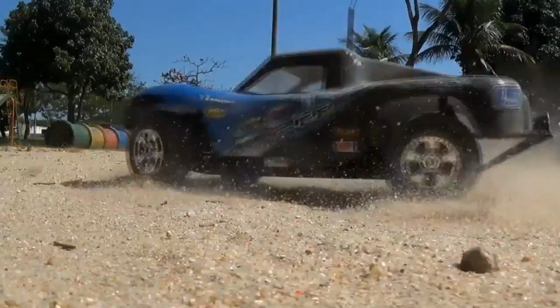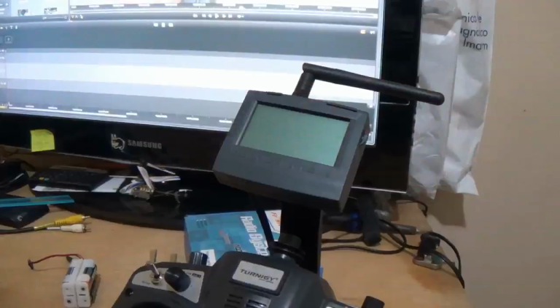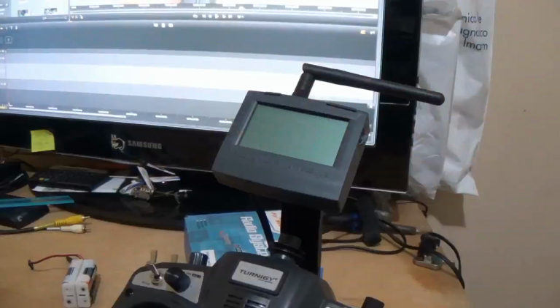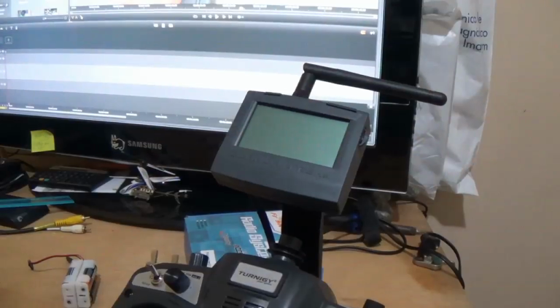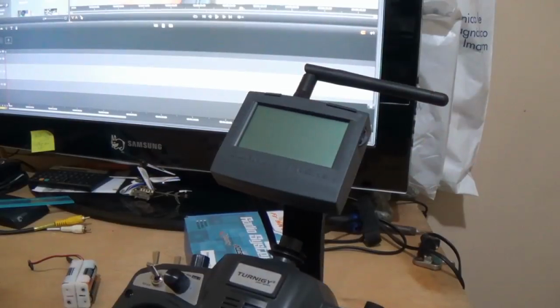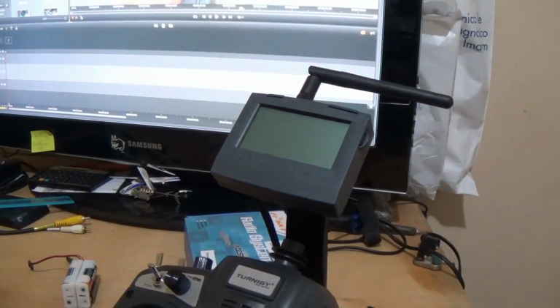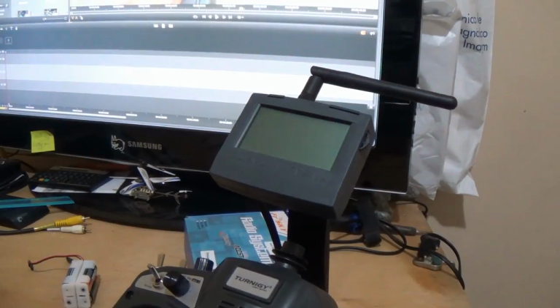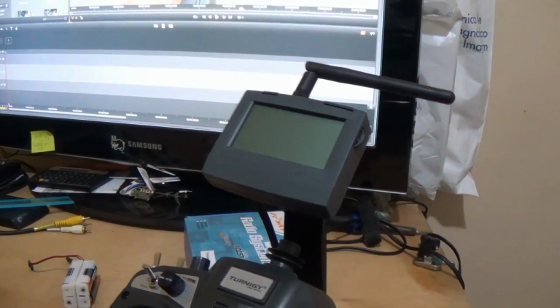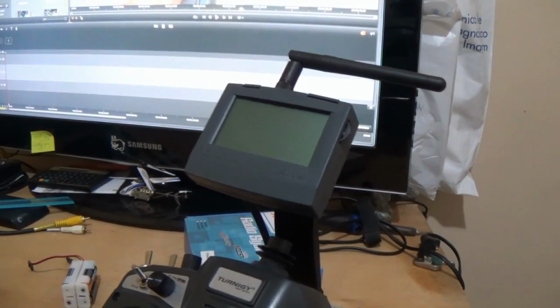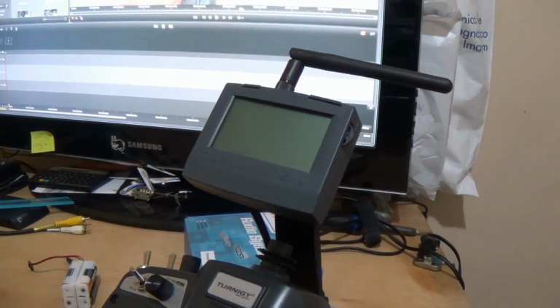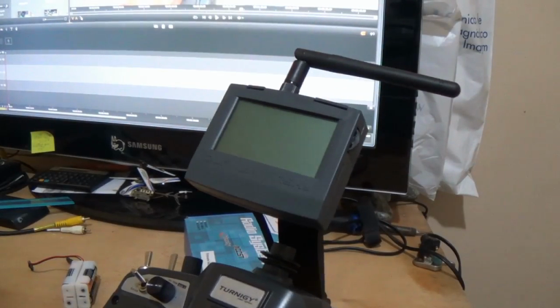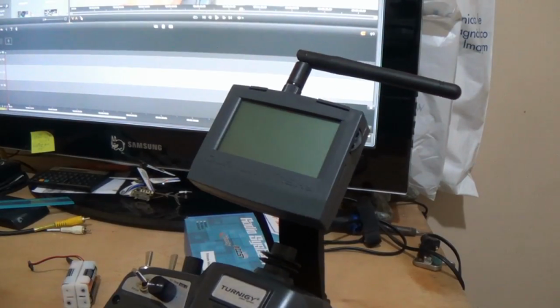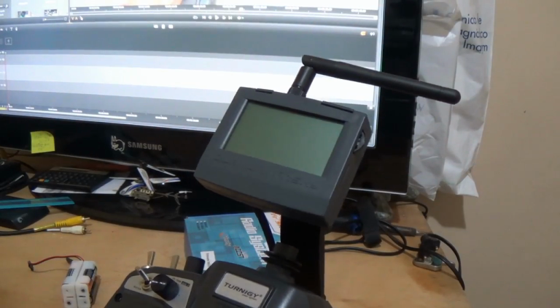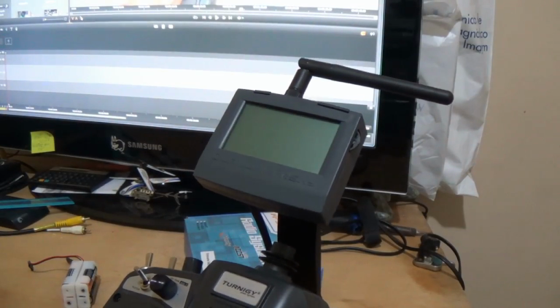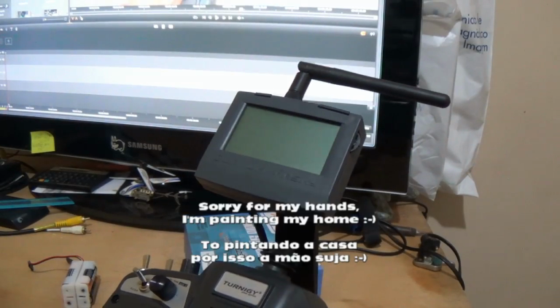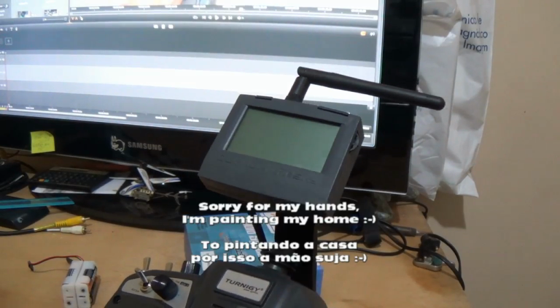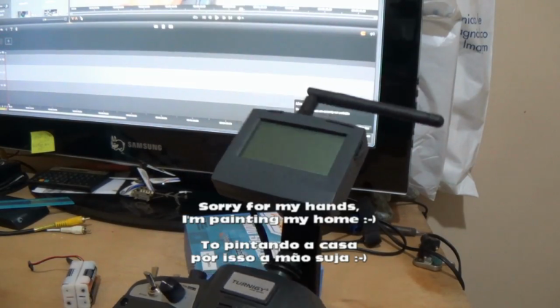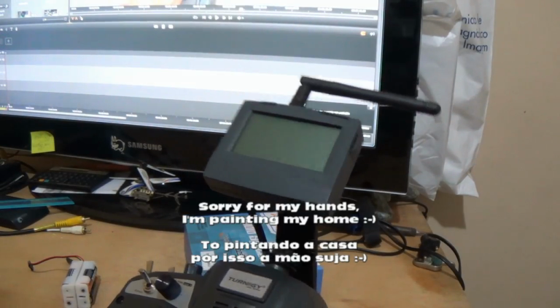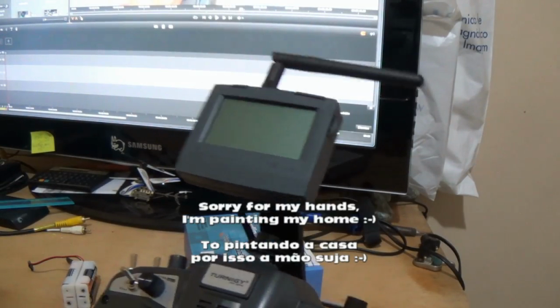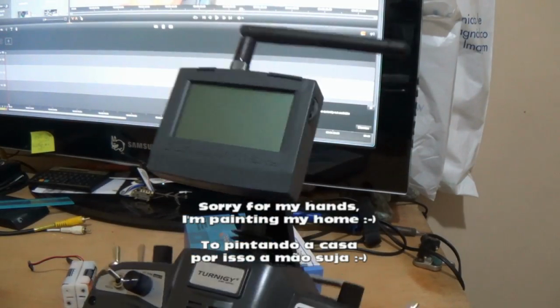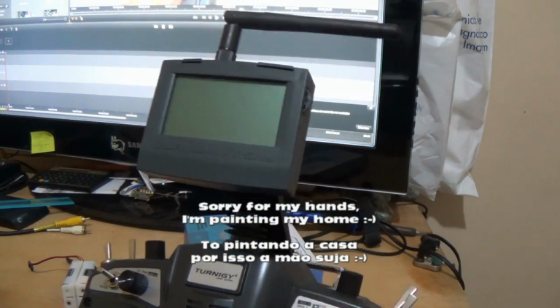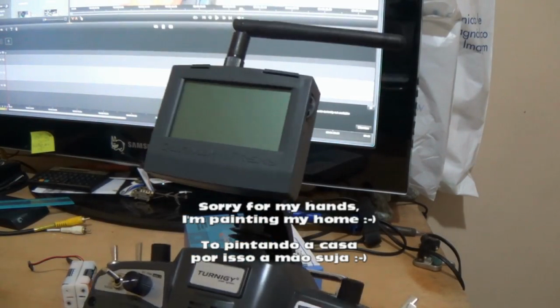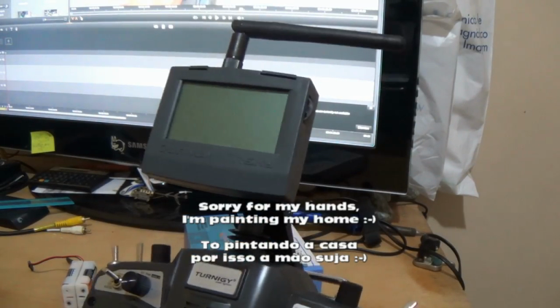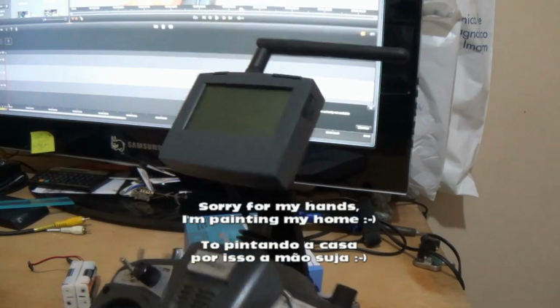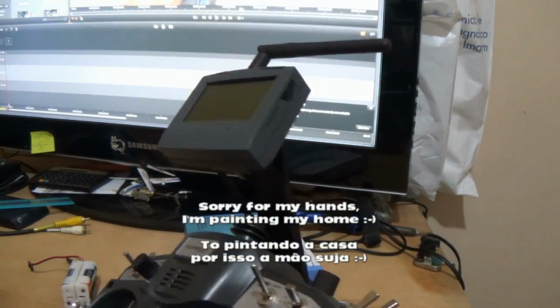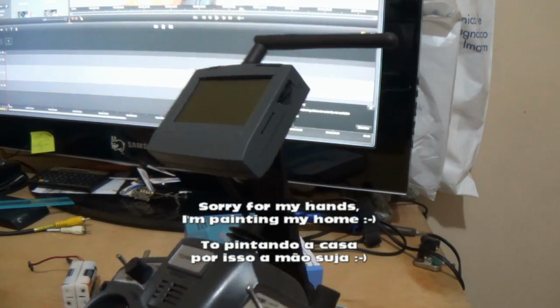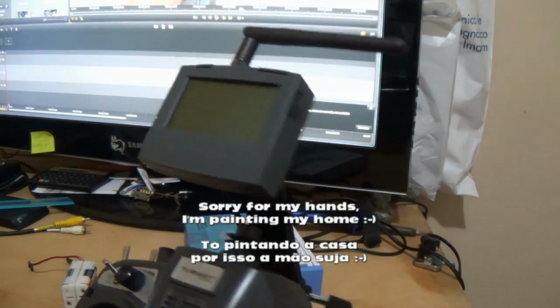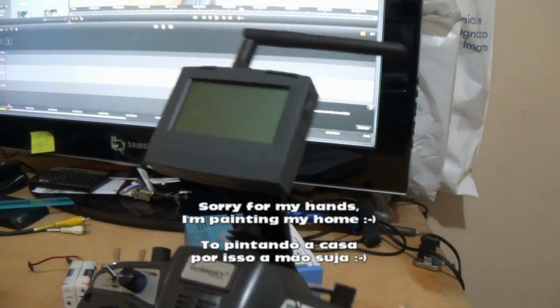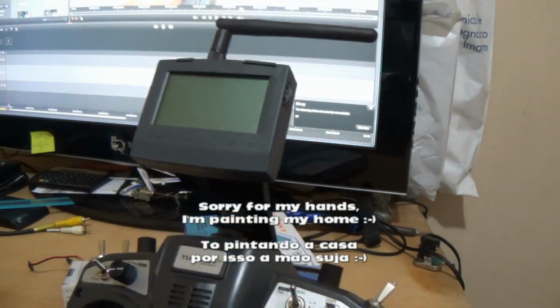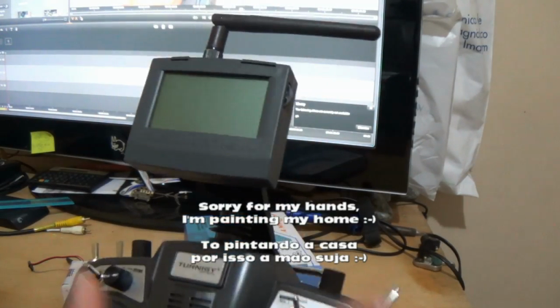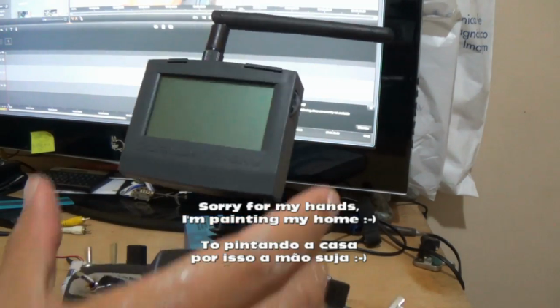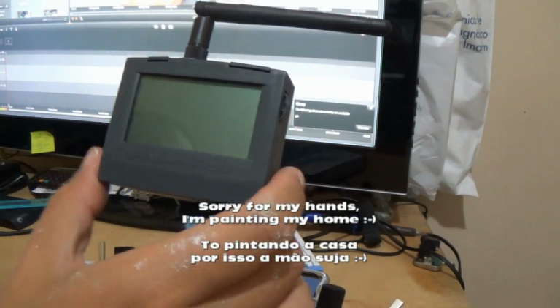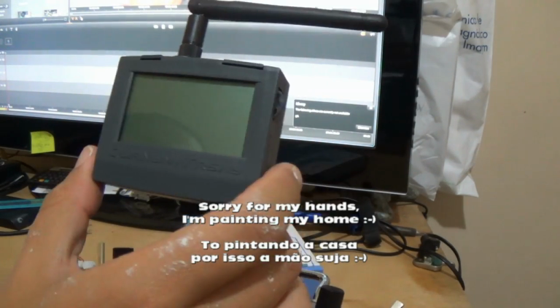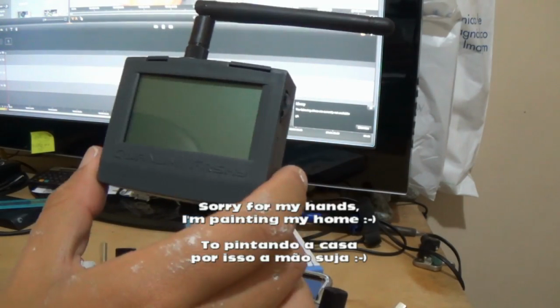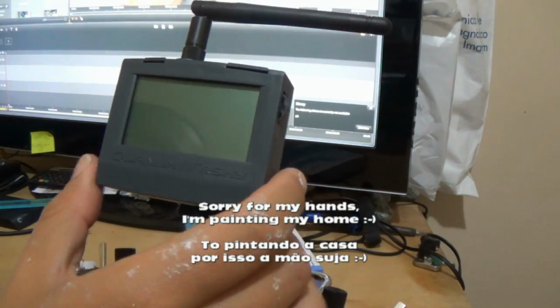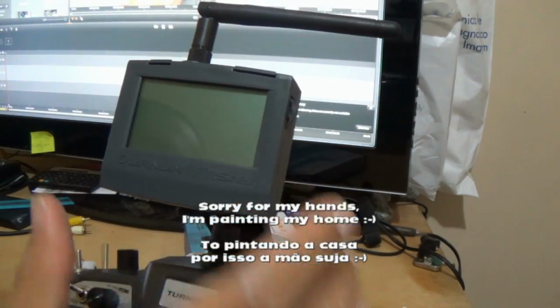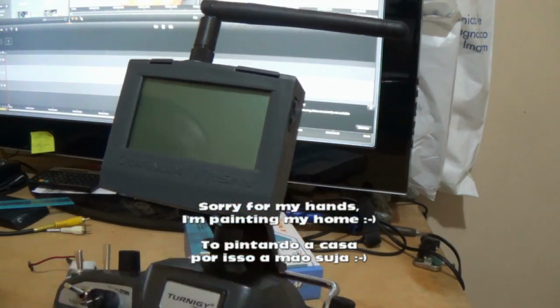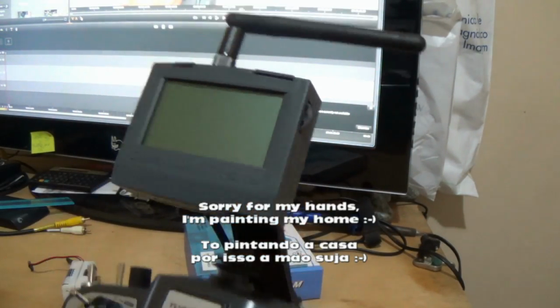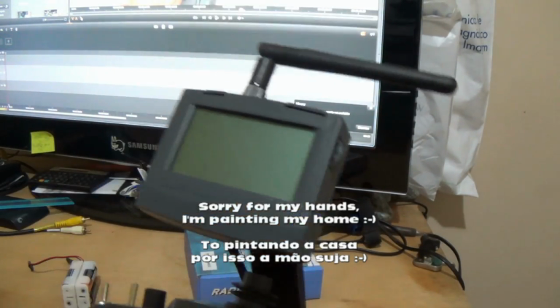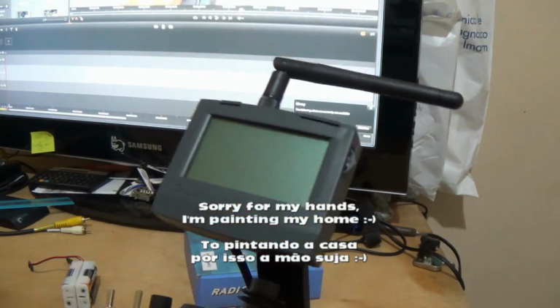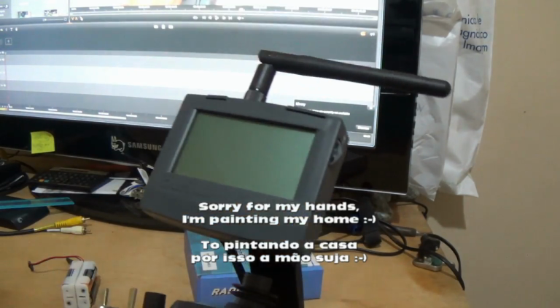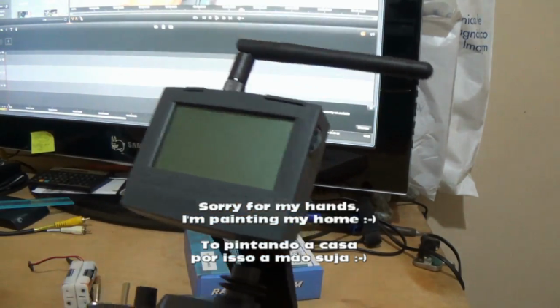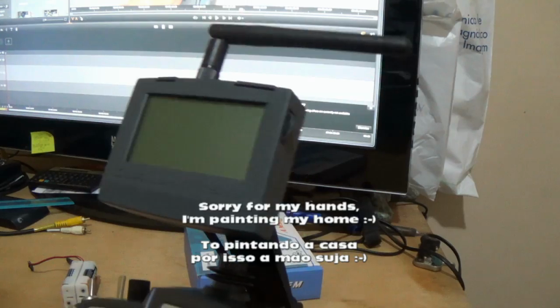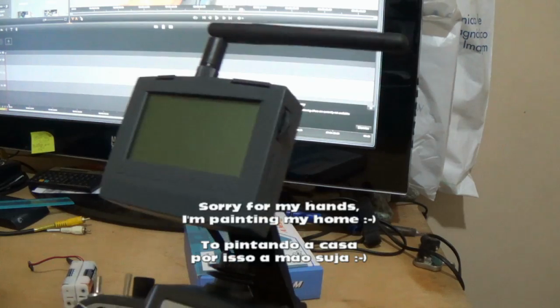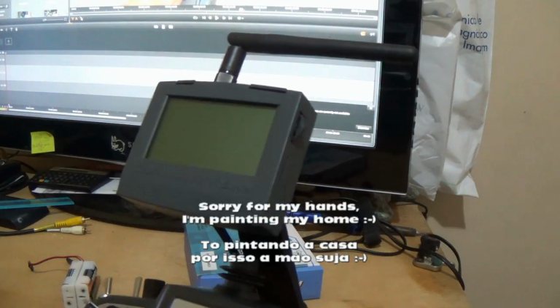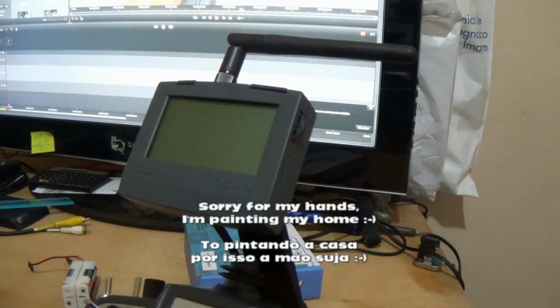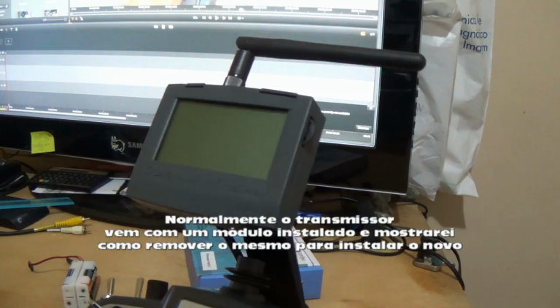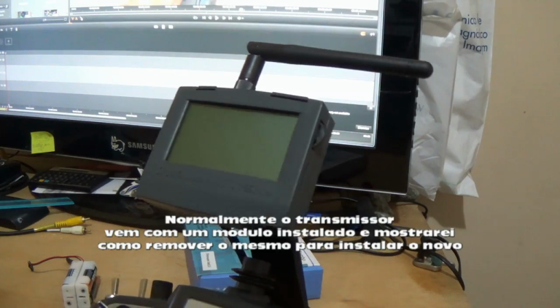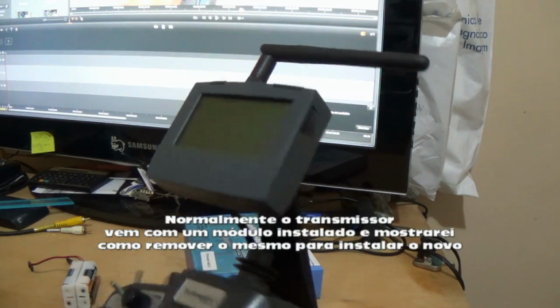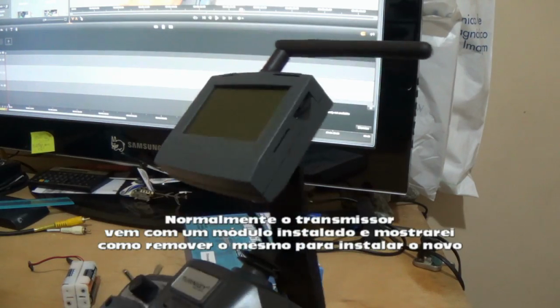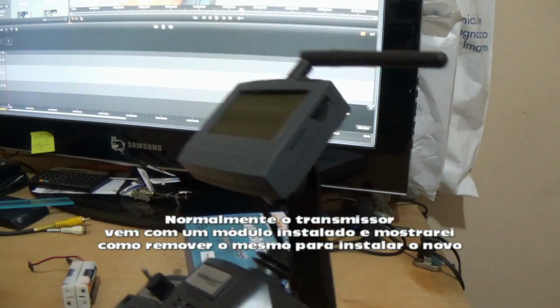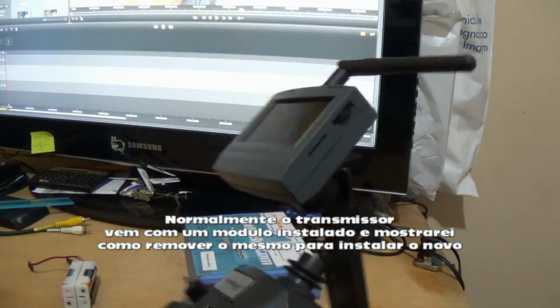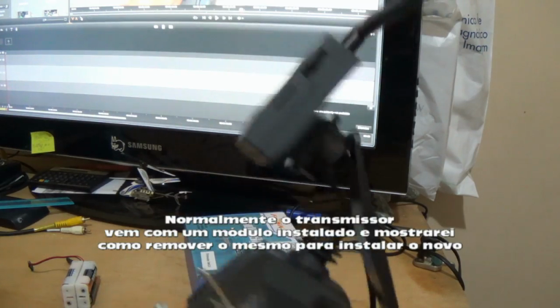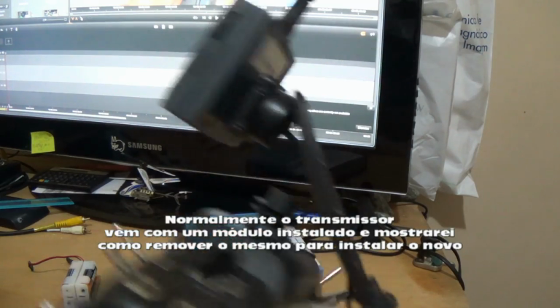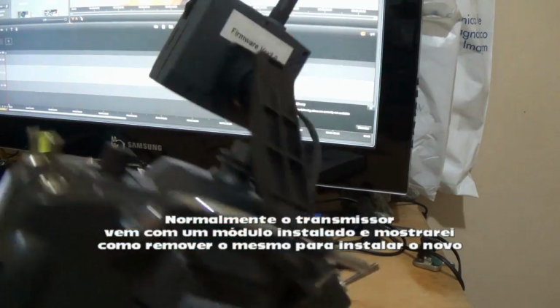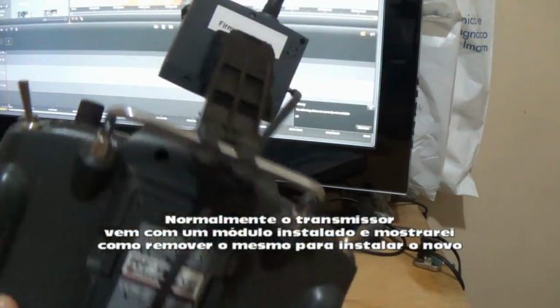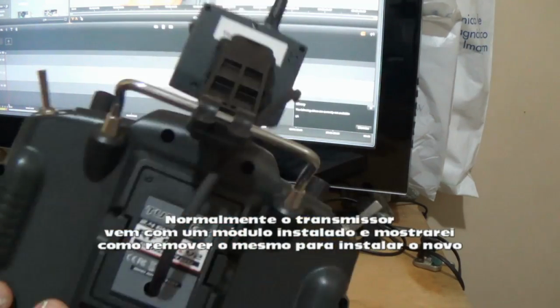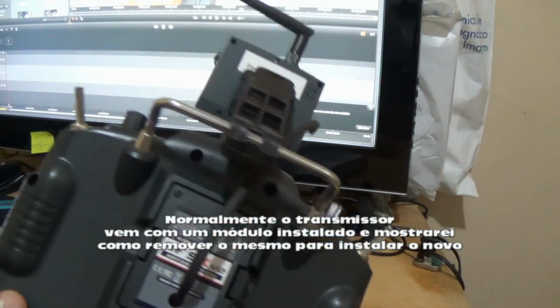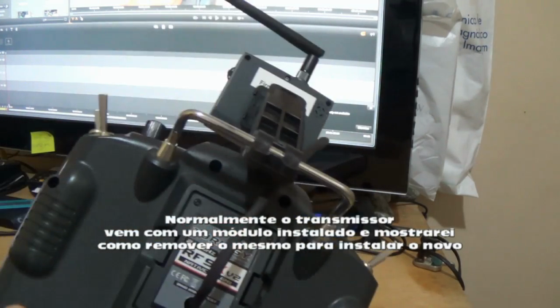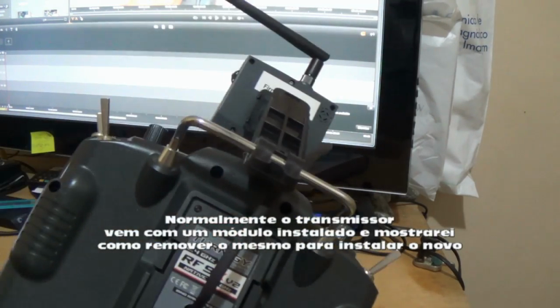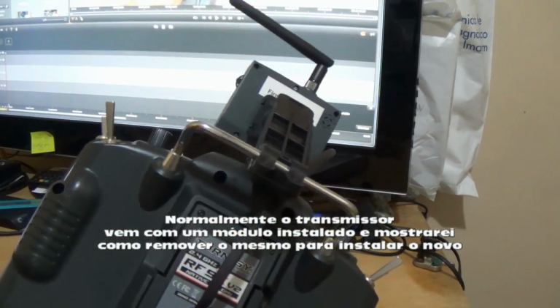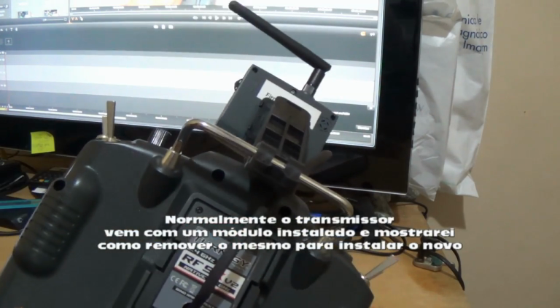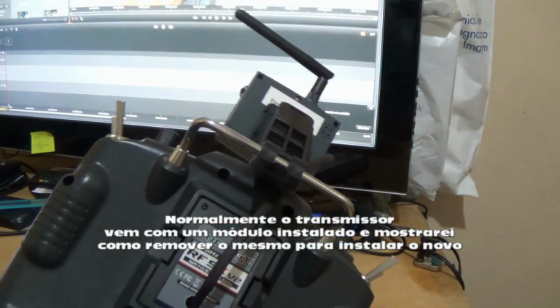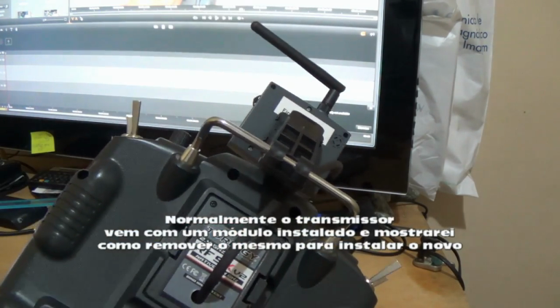Hello guys, Sukar speaking. In this video you will see how to install the FrySky telemetry system in this transmitter.